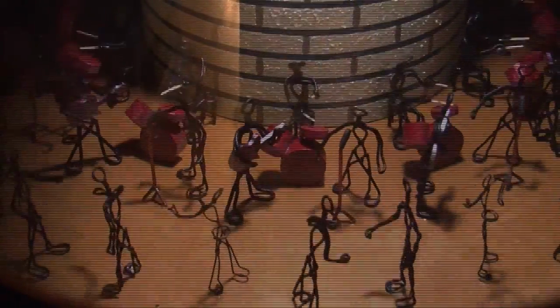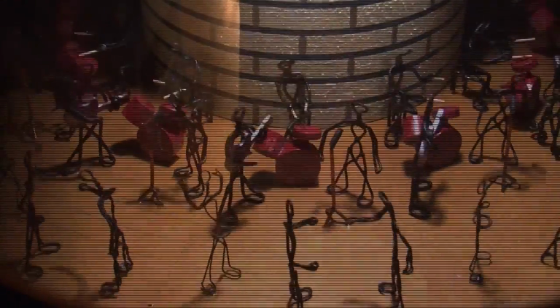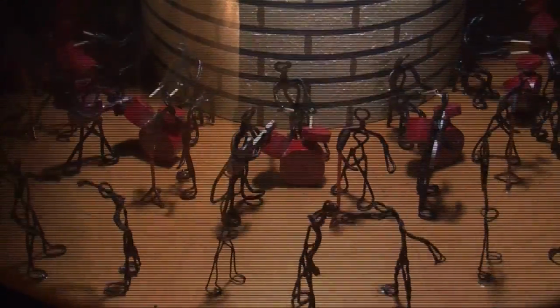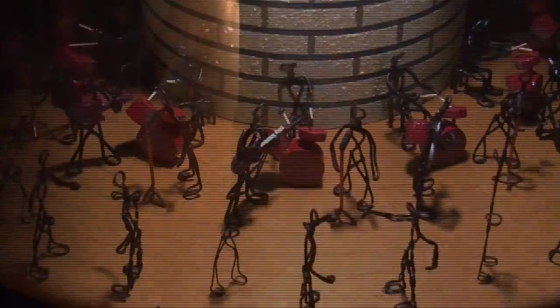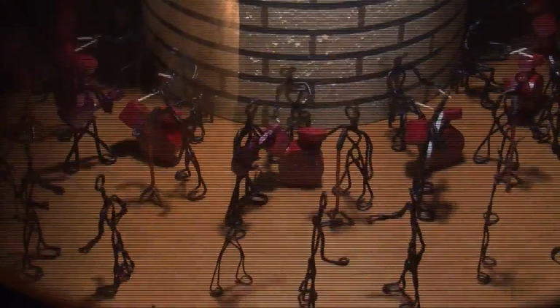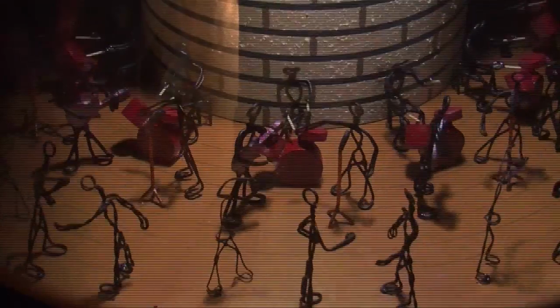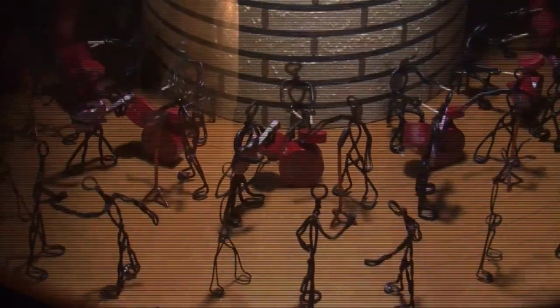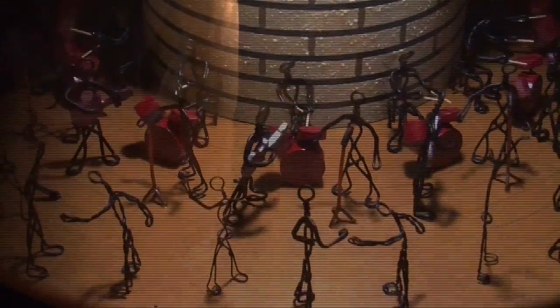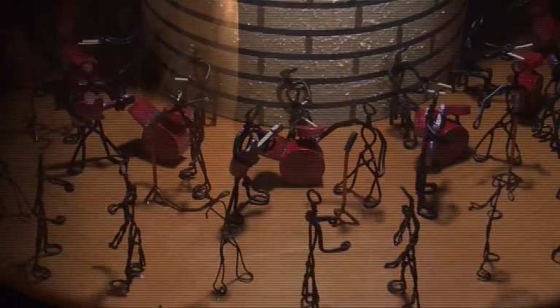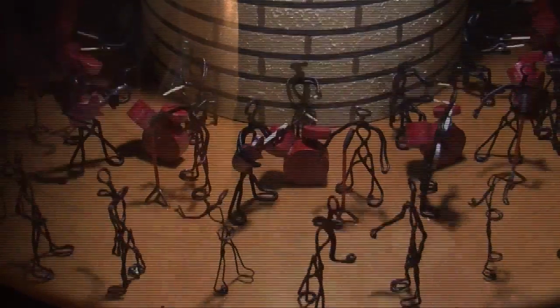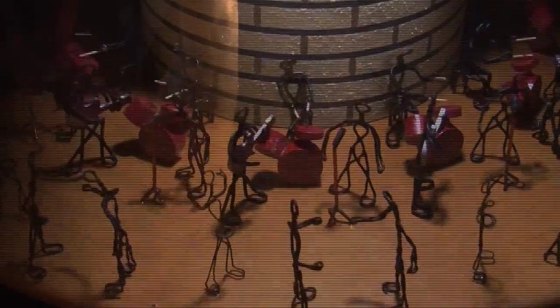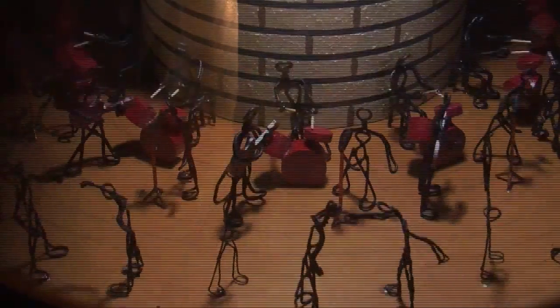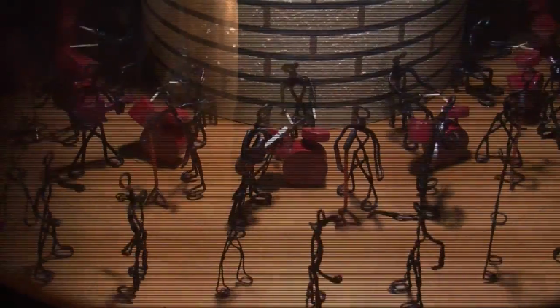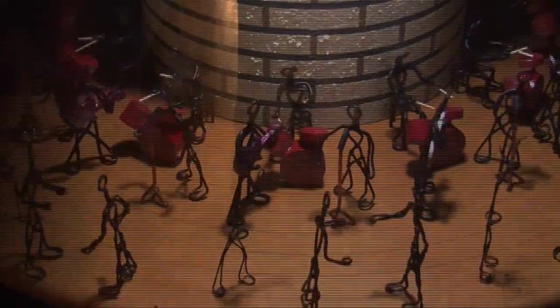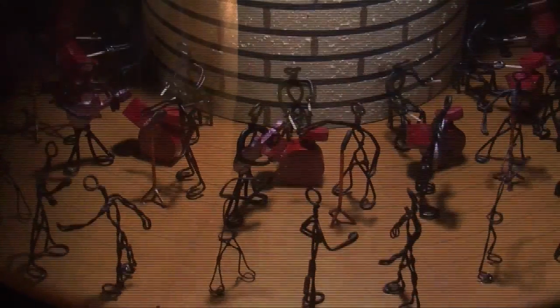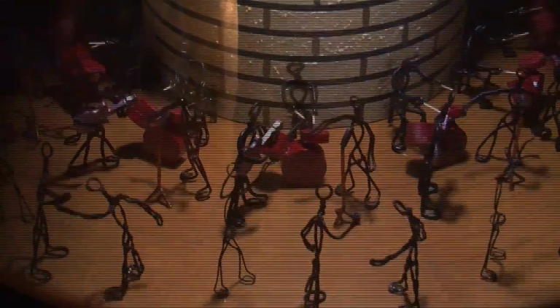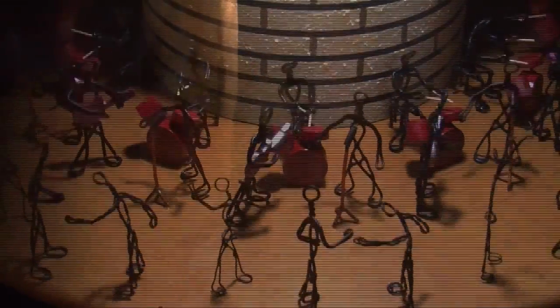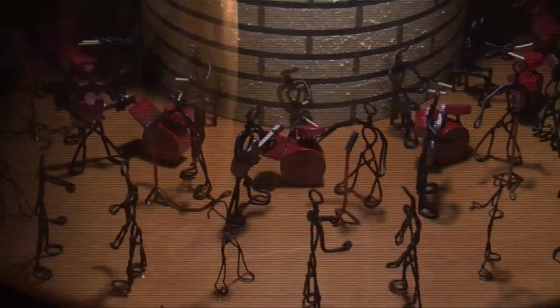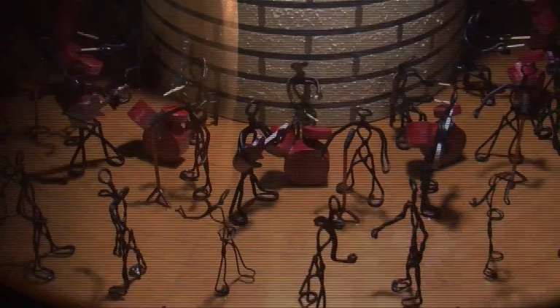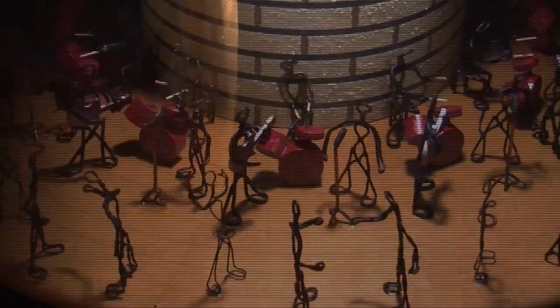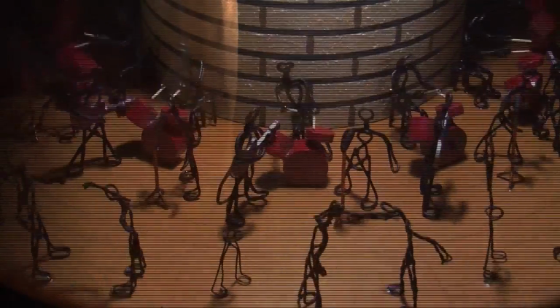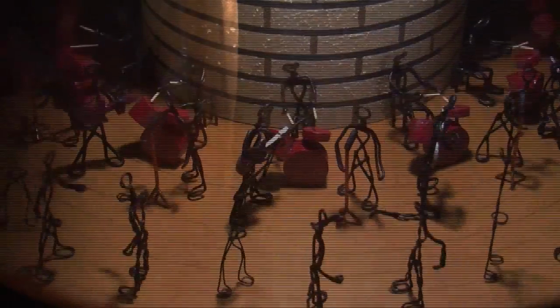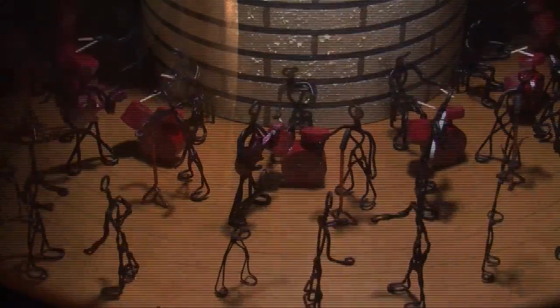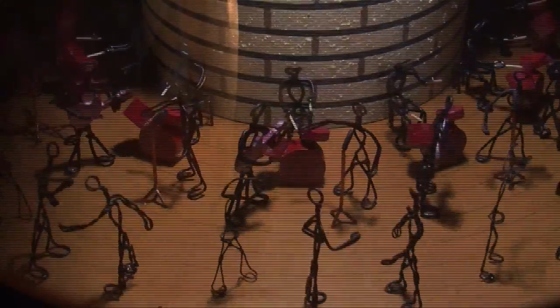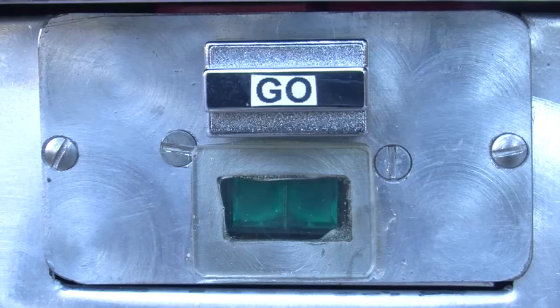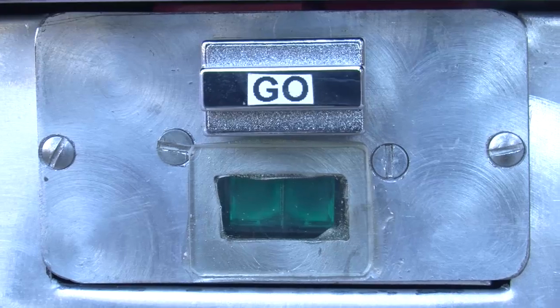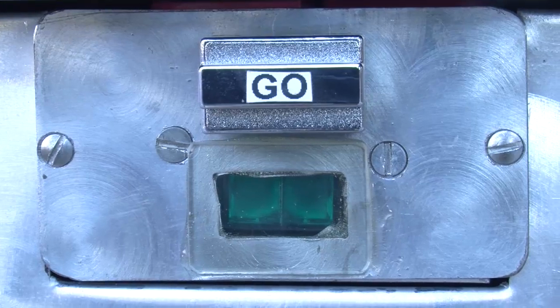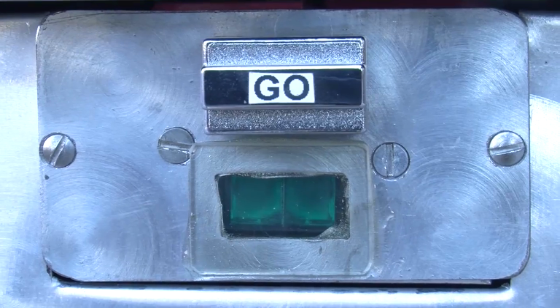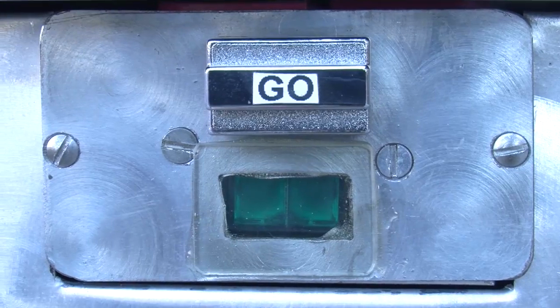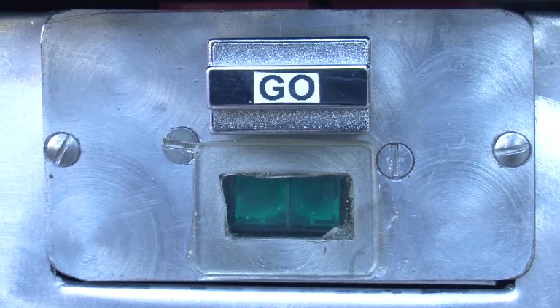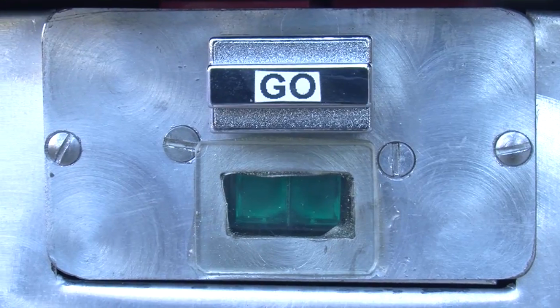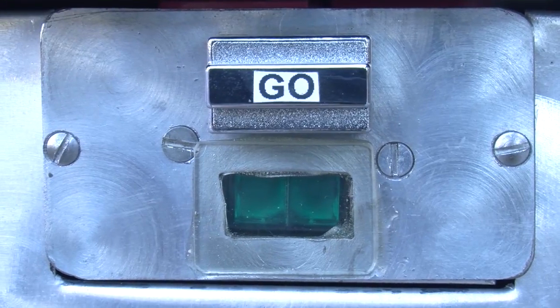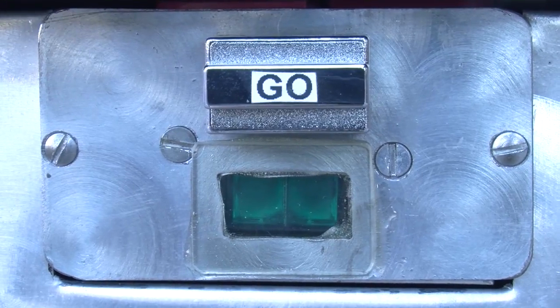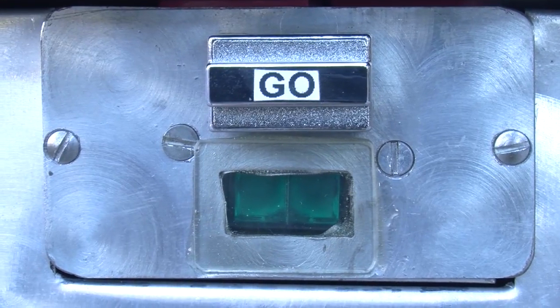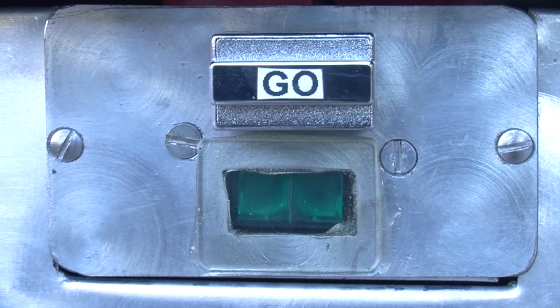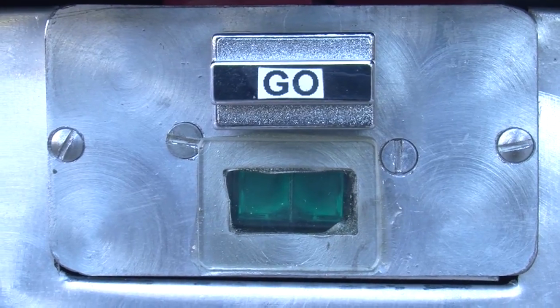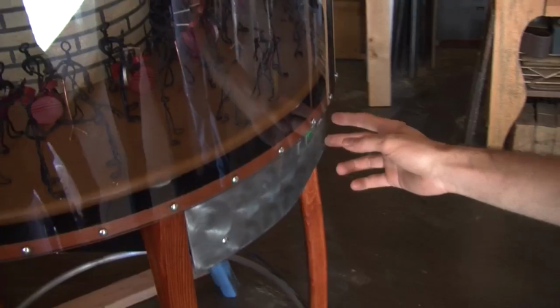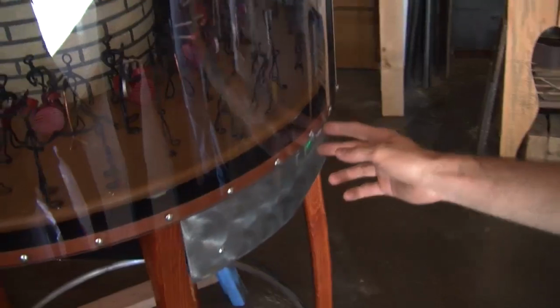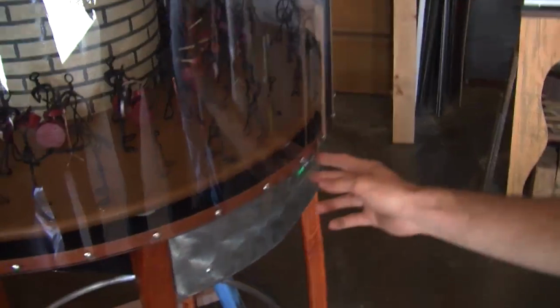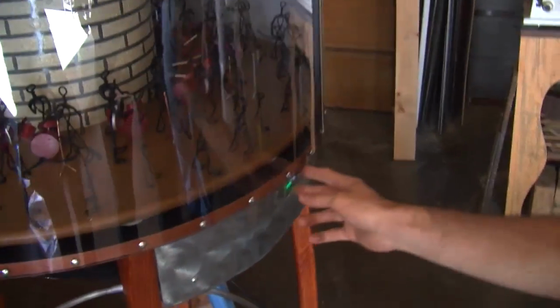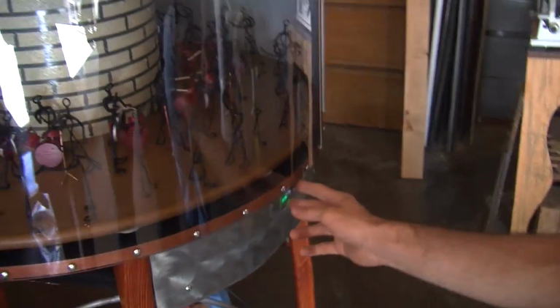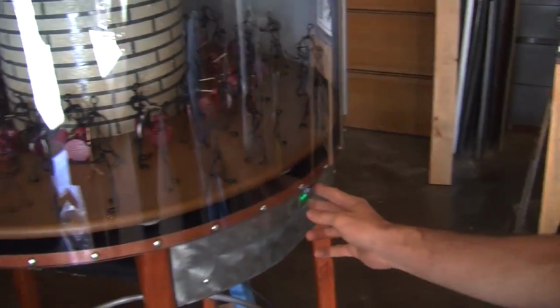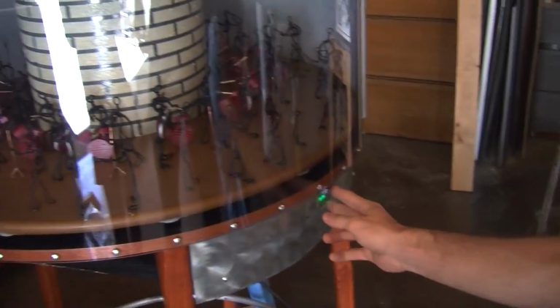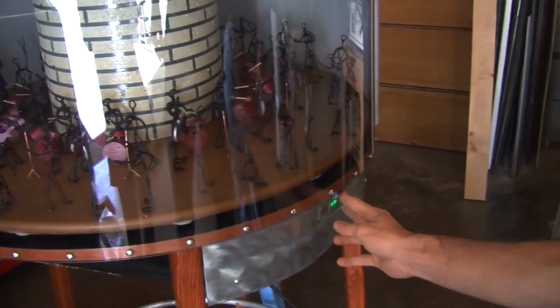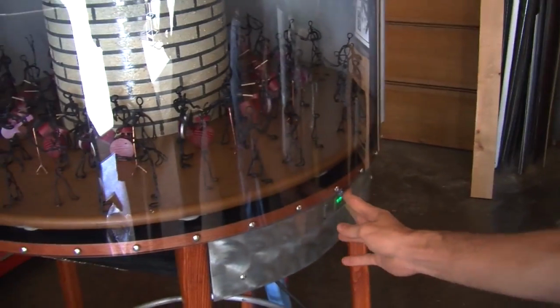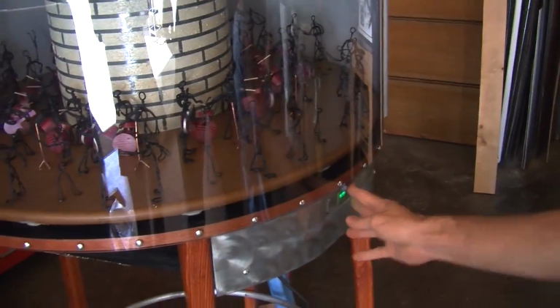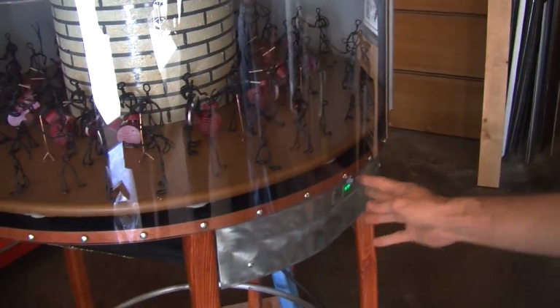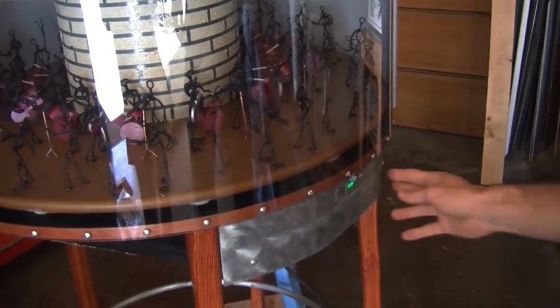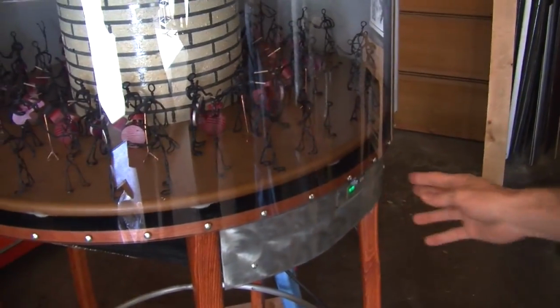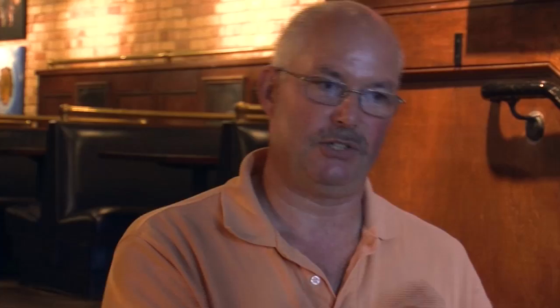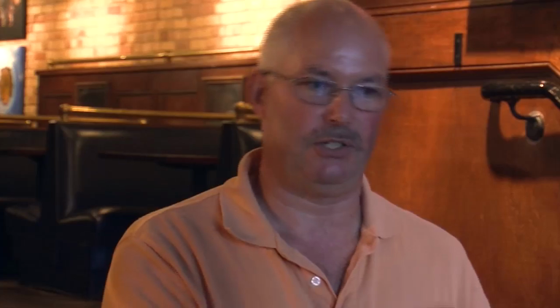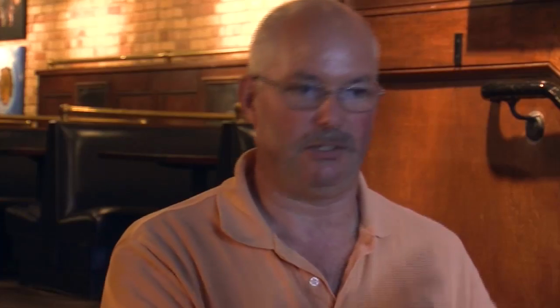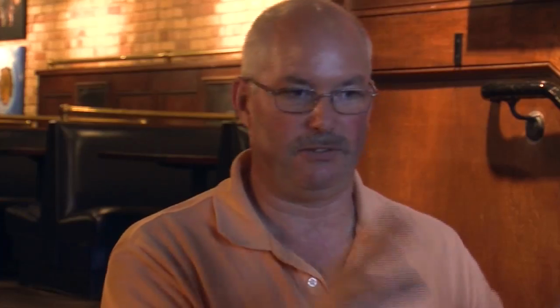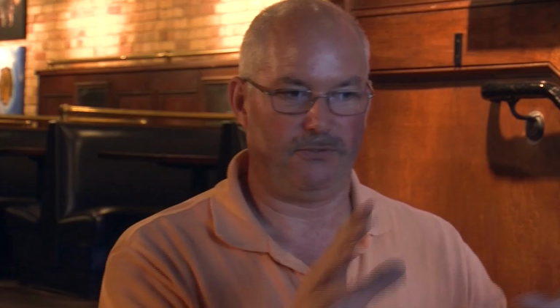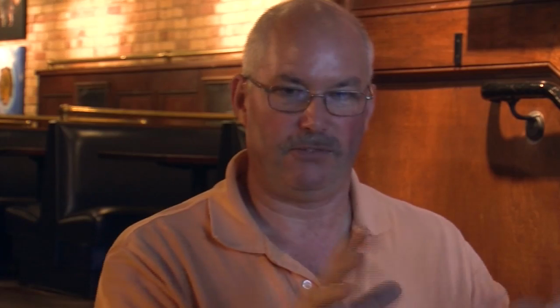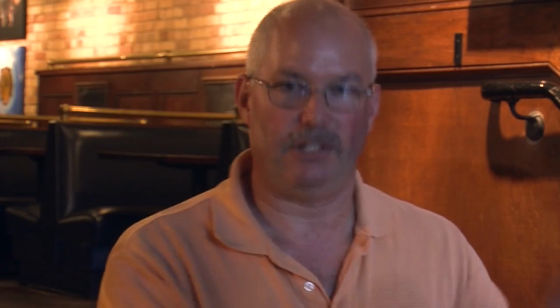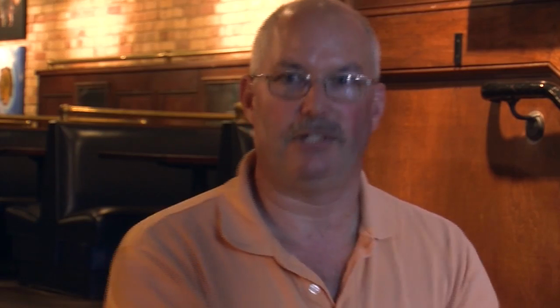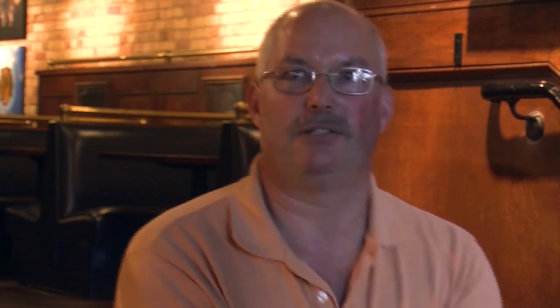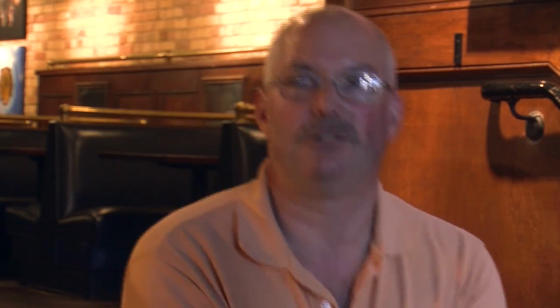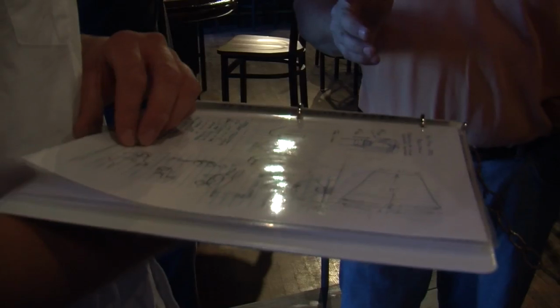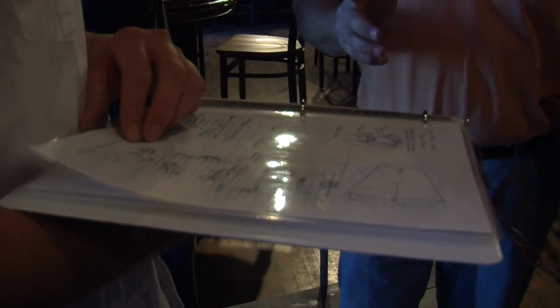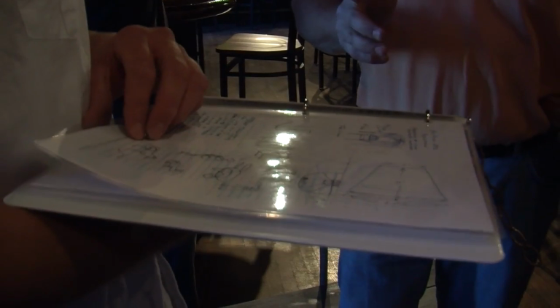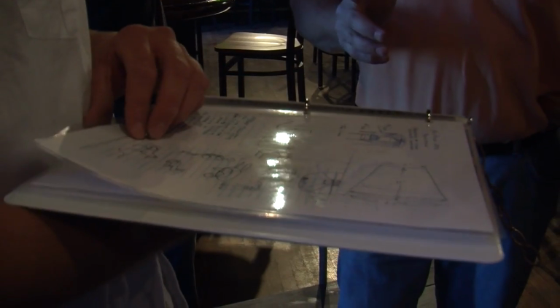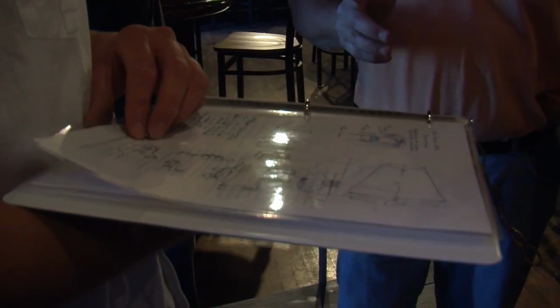And it's user-friendly in that you've got a start button, that's it. So people are invited to come up and touch it, feel it, and check it out.